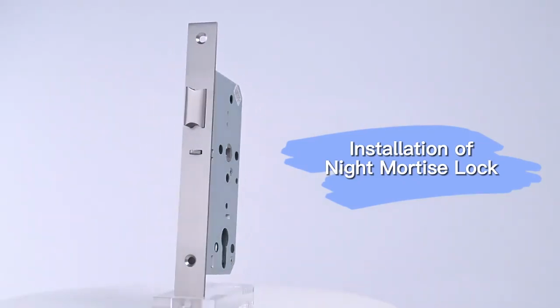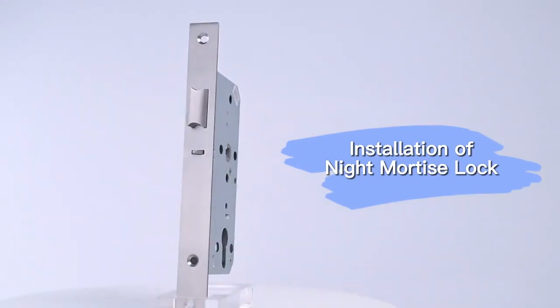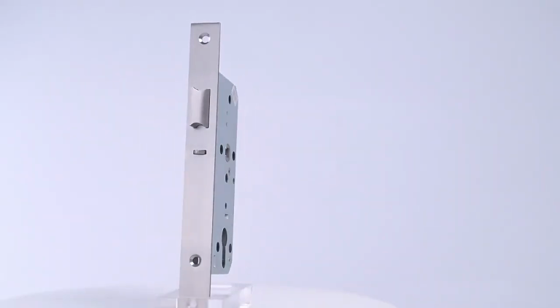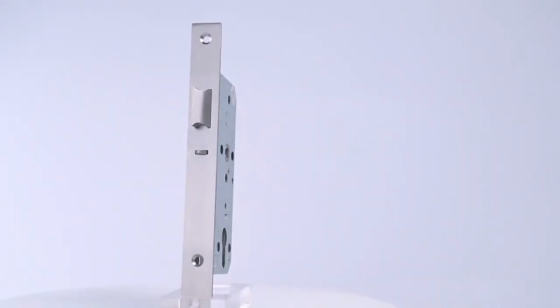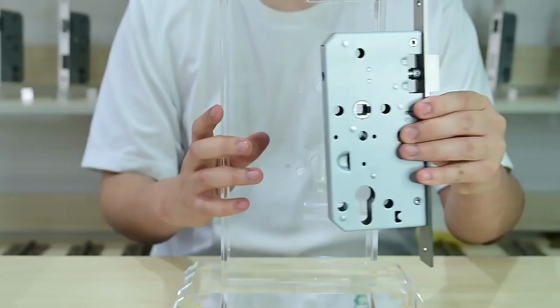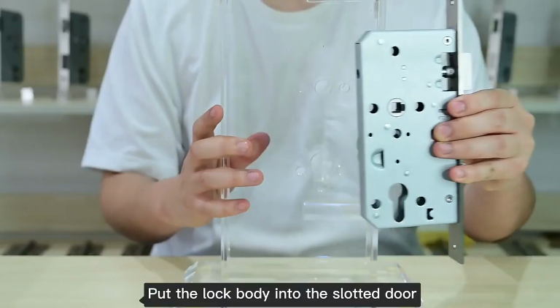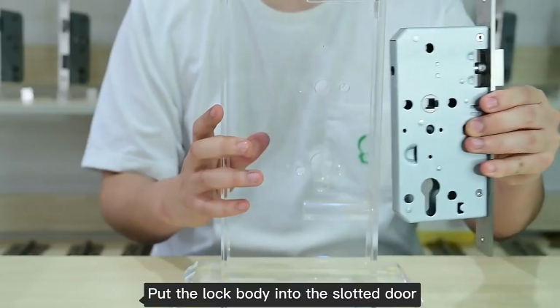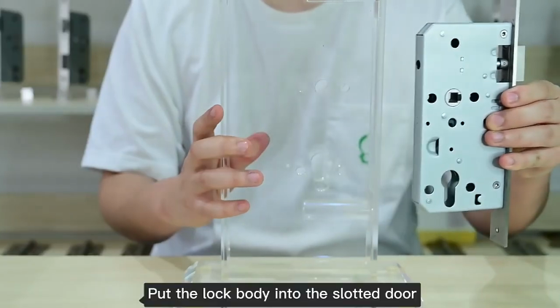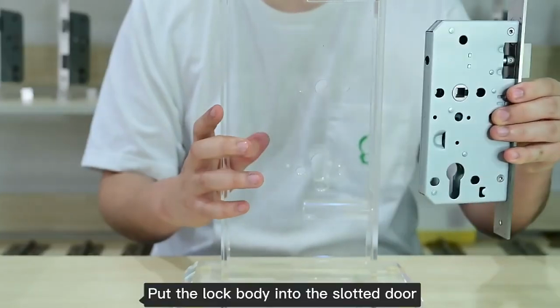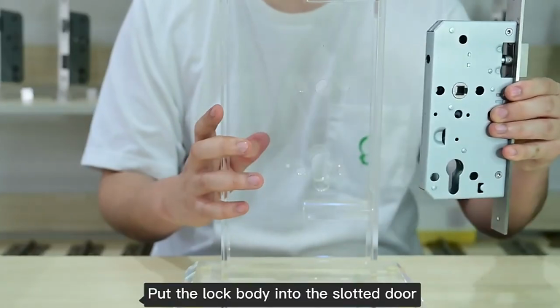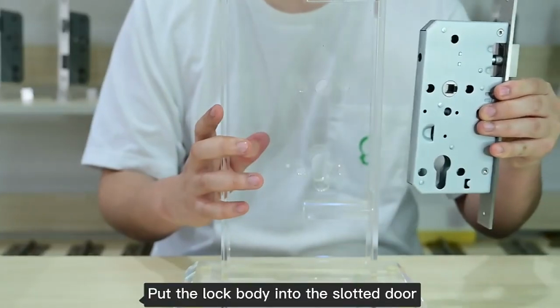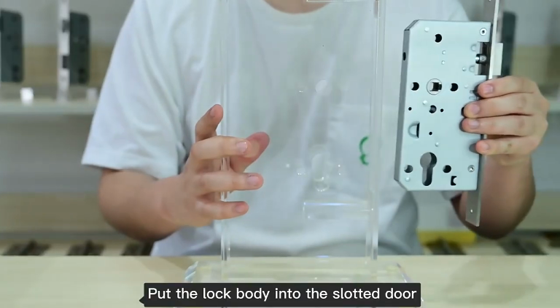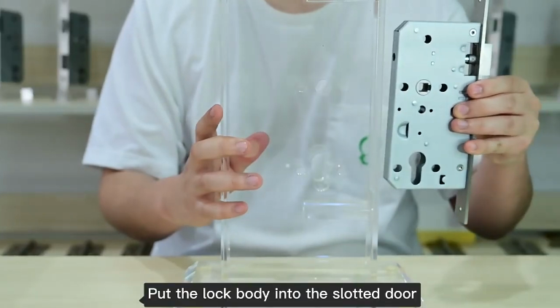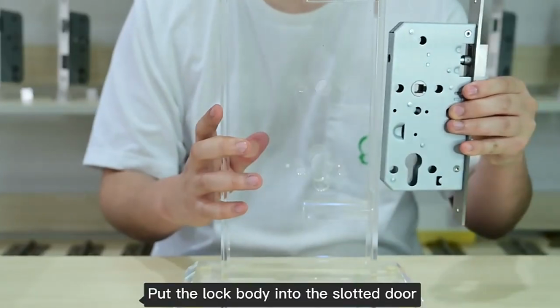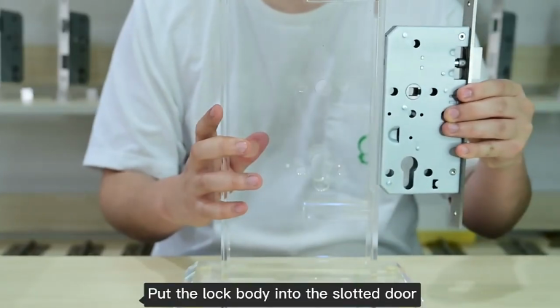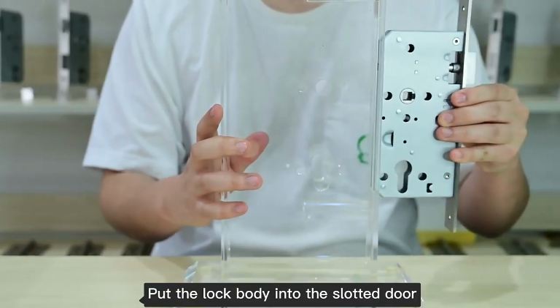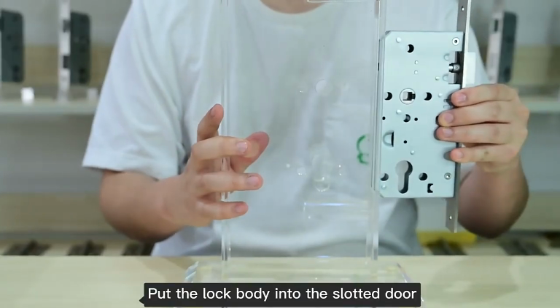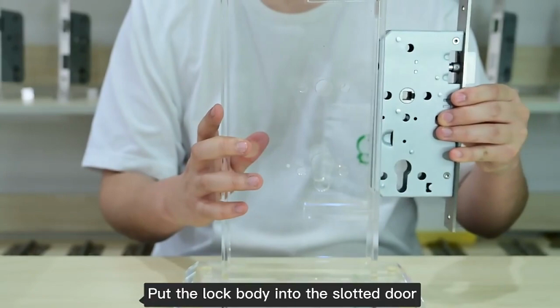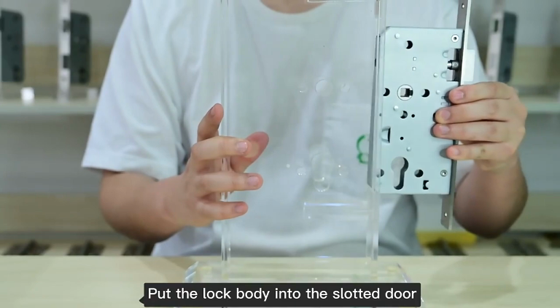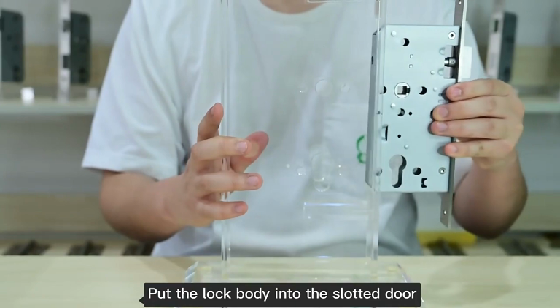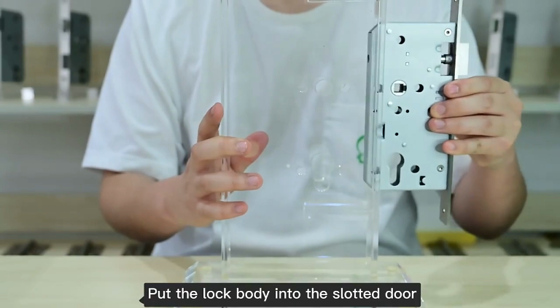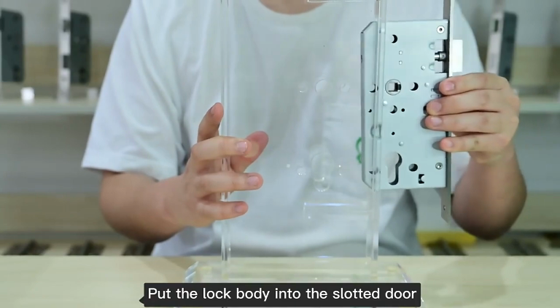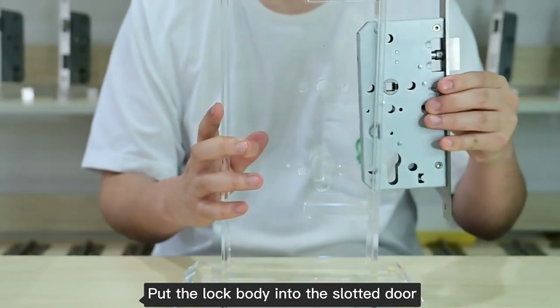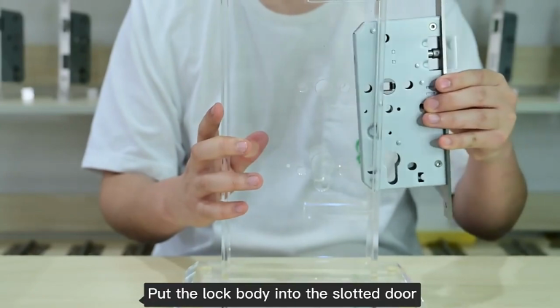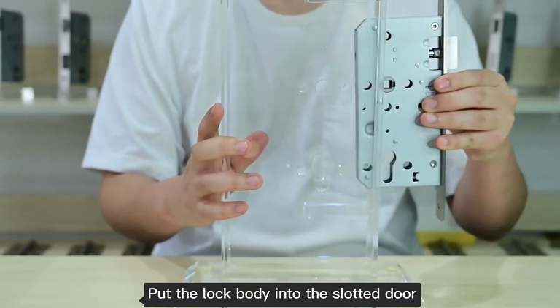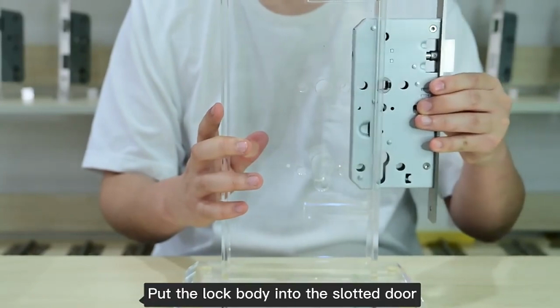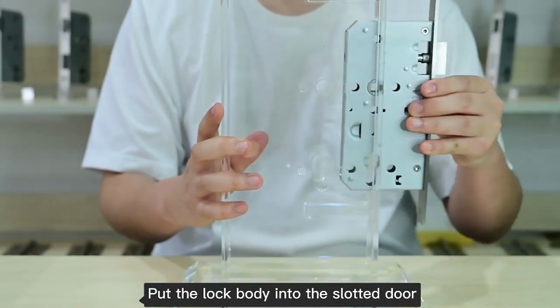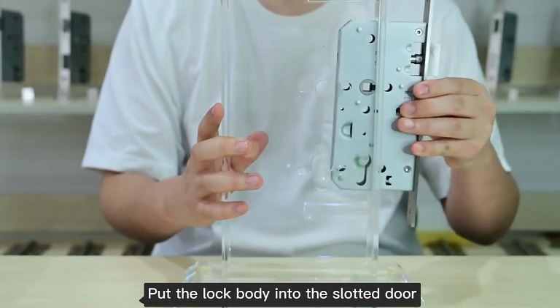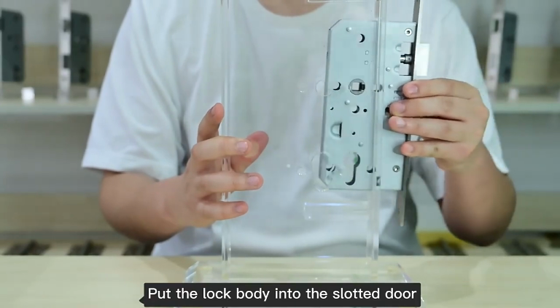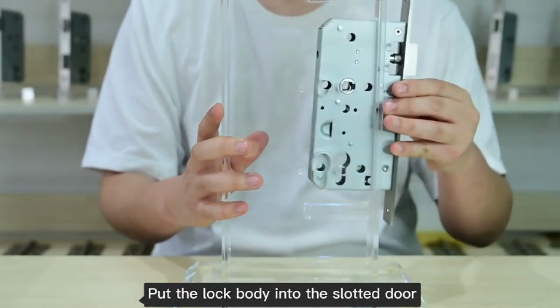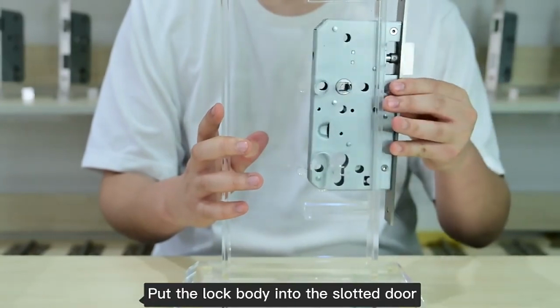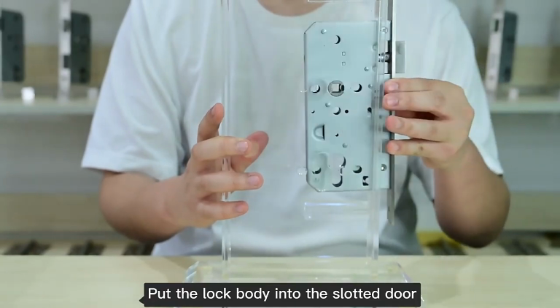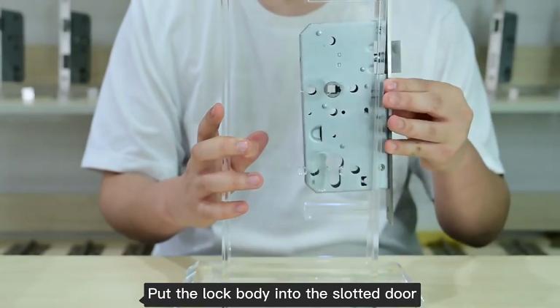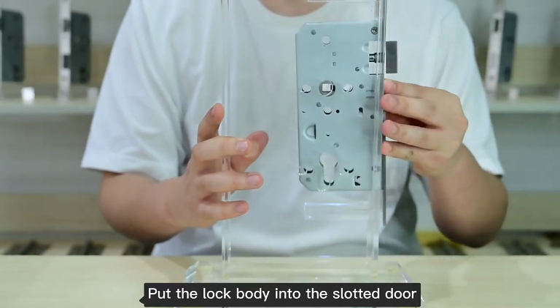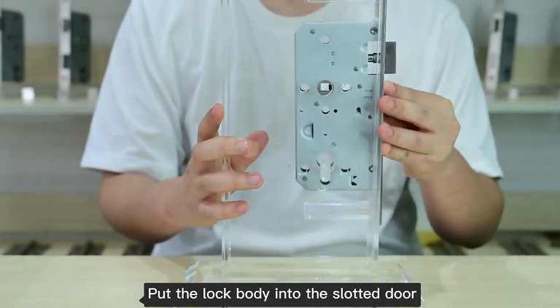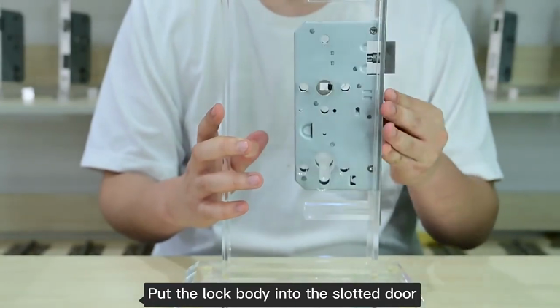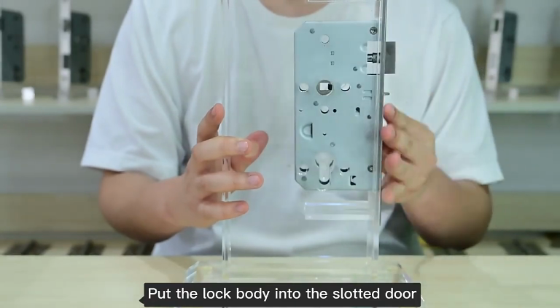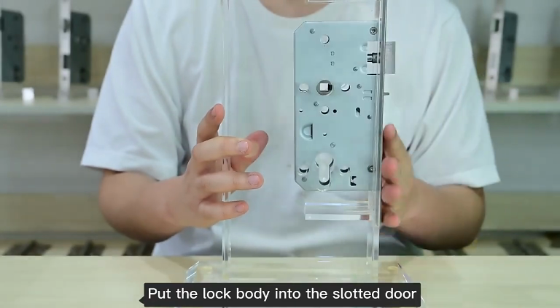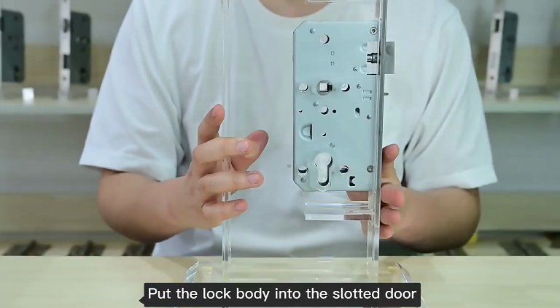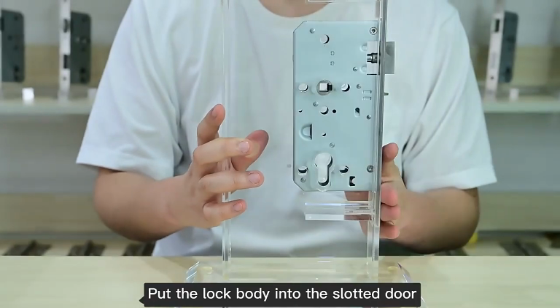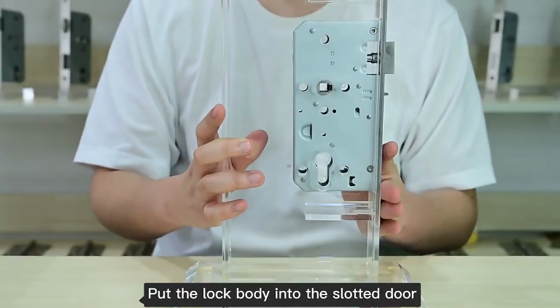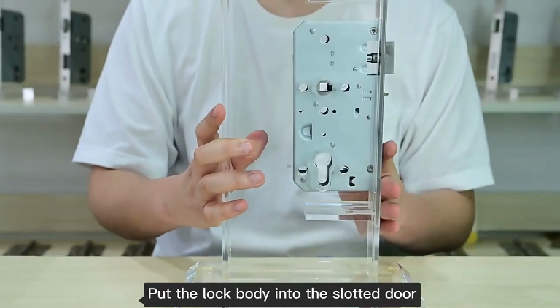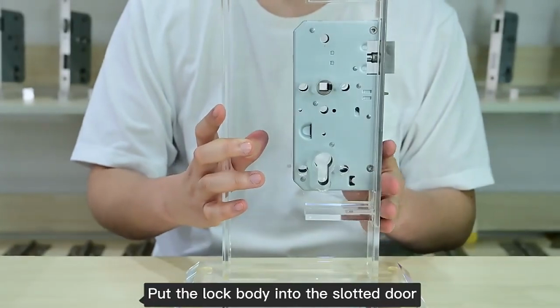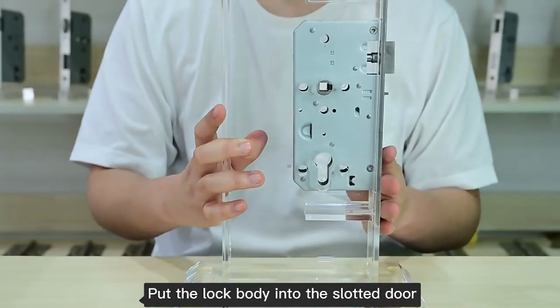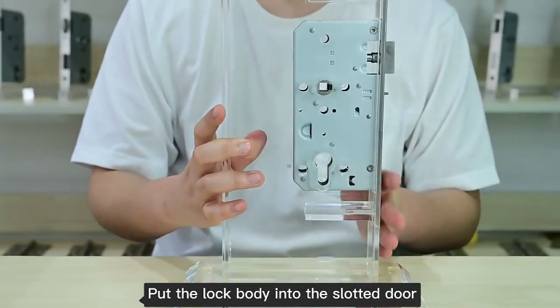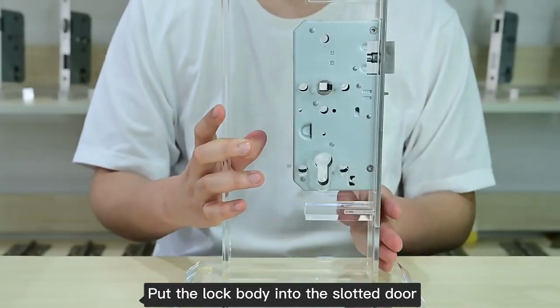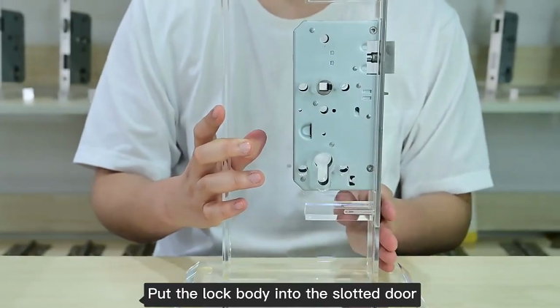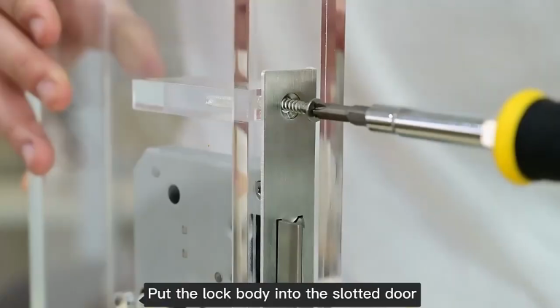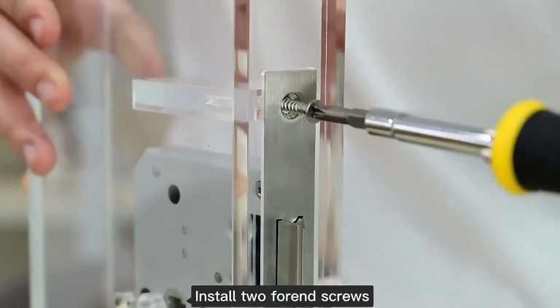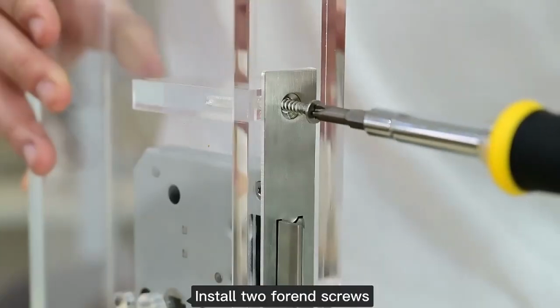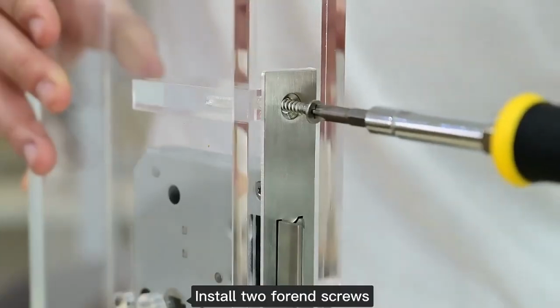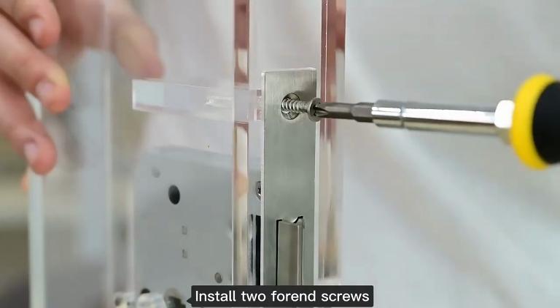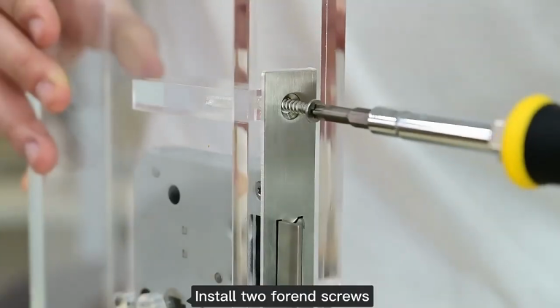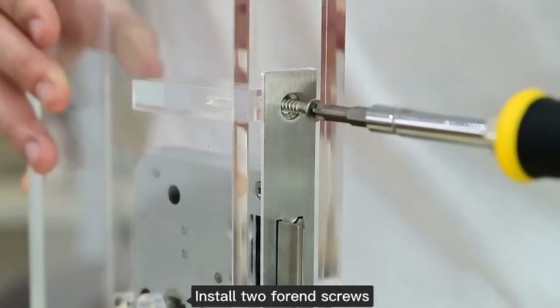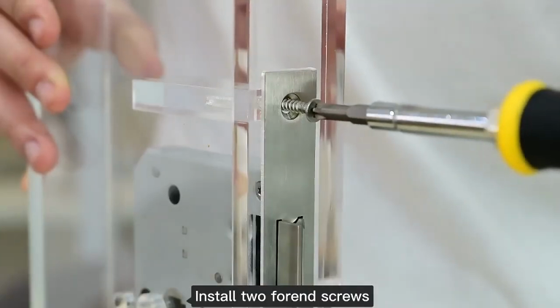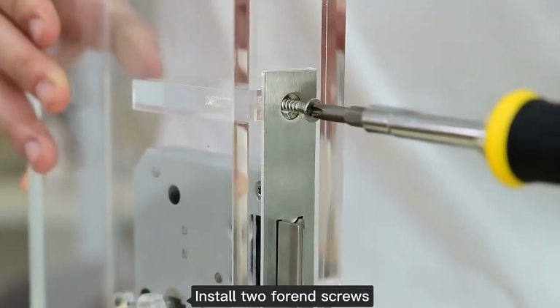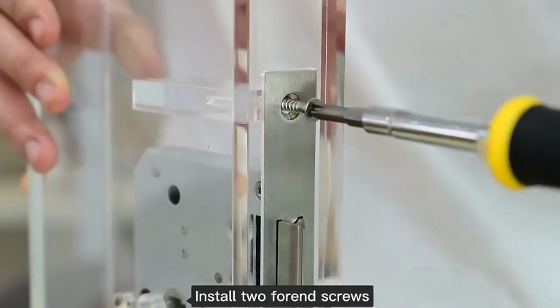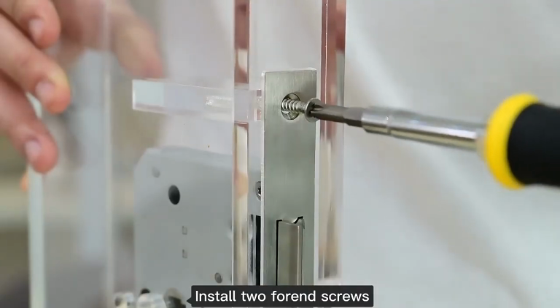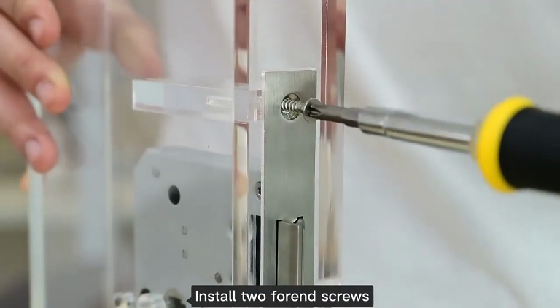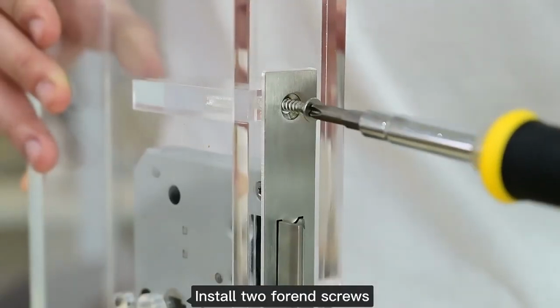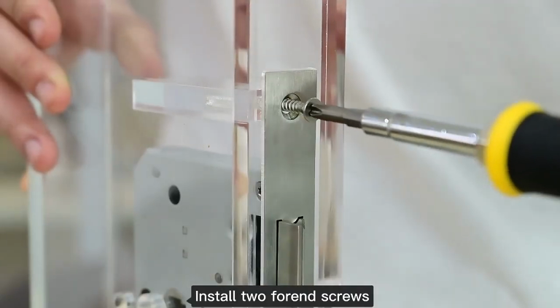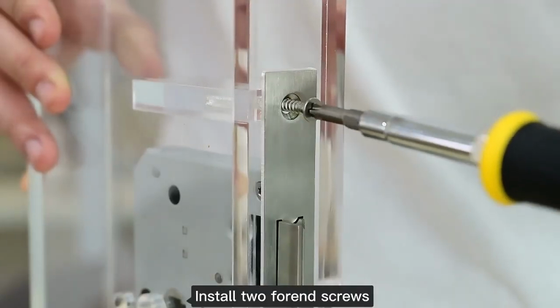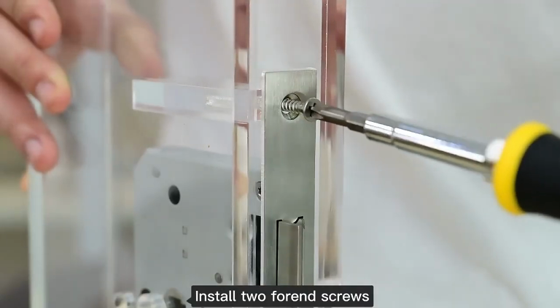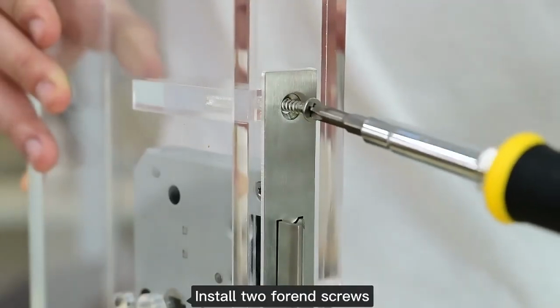Put the lock body into the slotted door. Install two front-end screws.